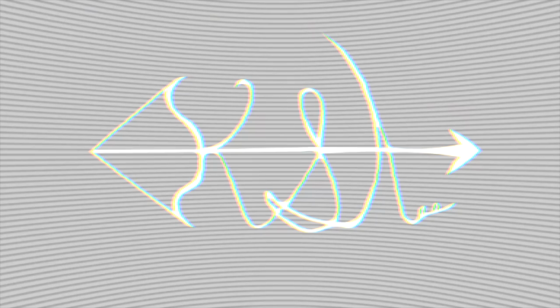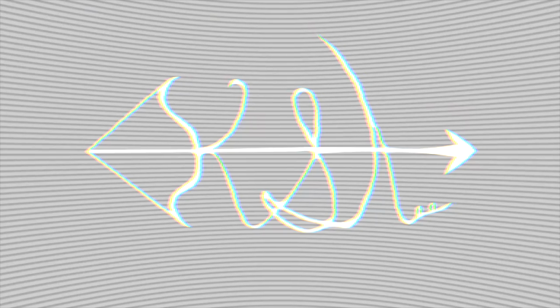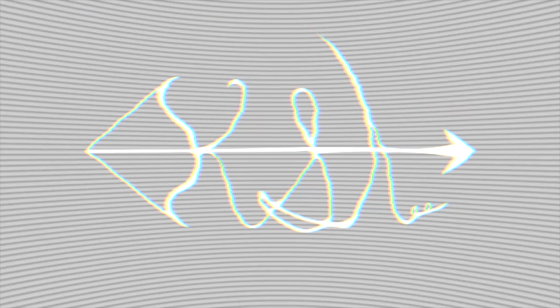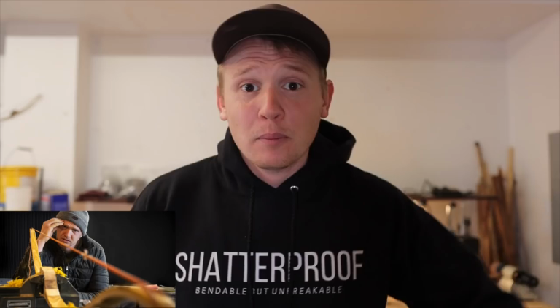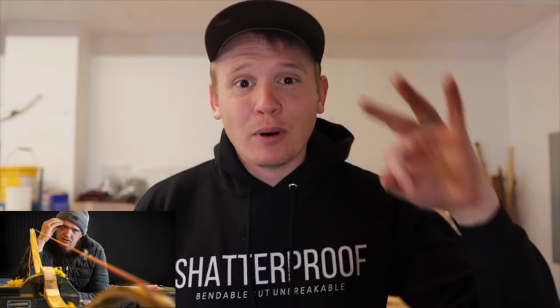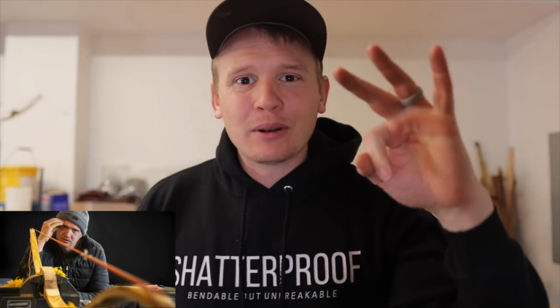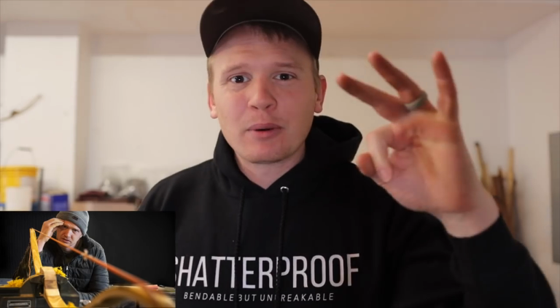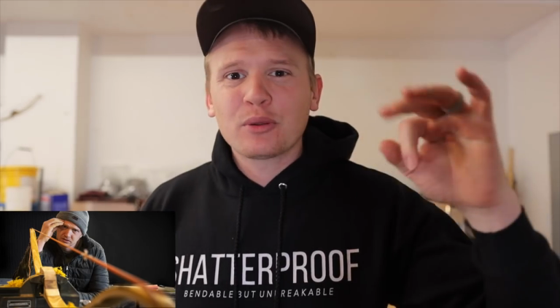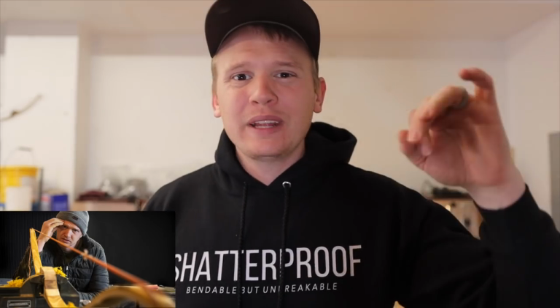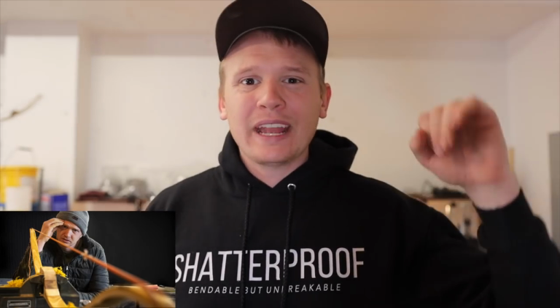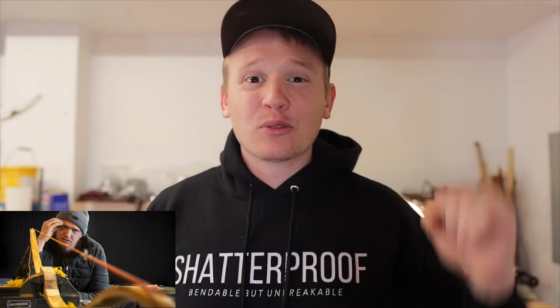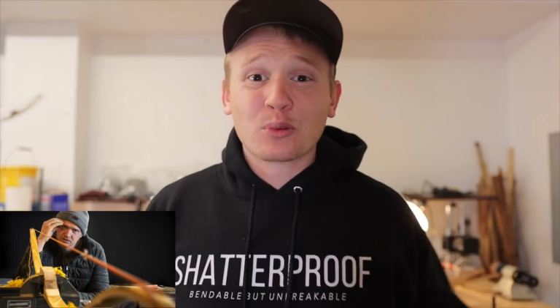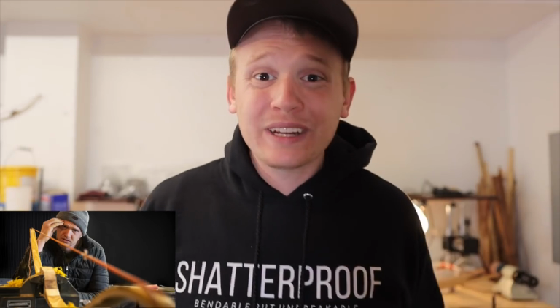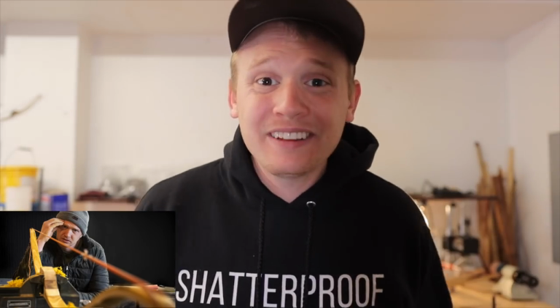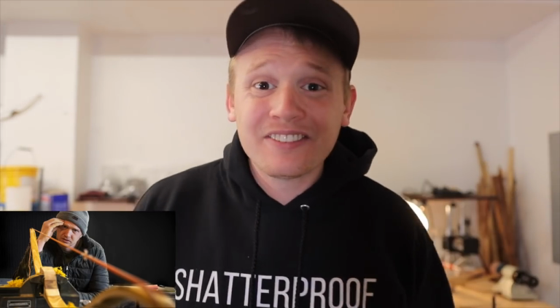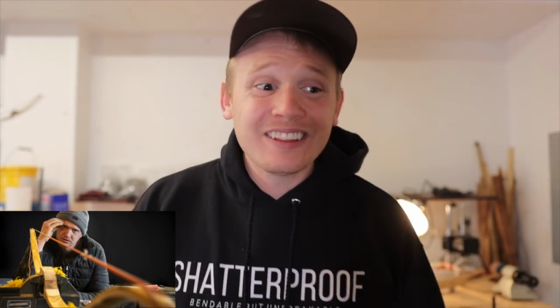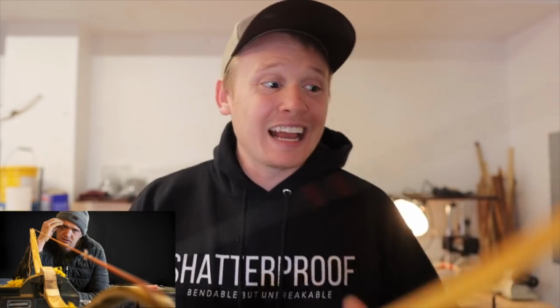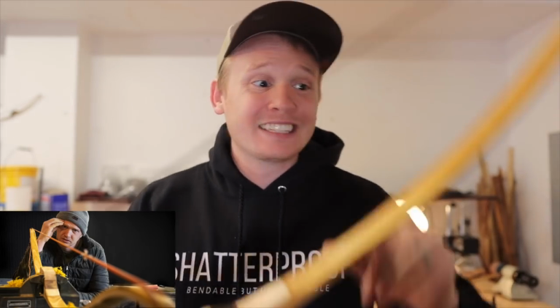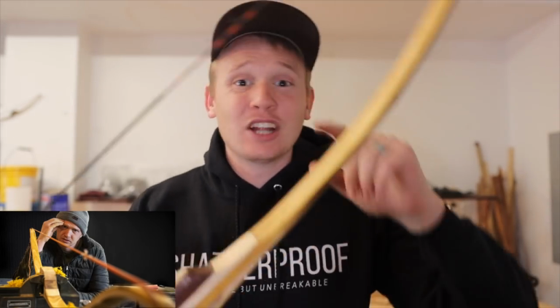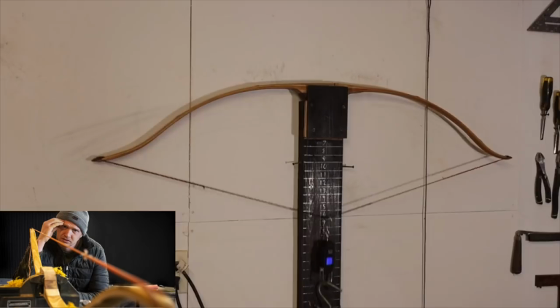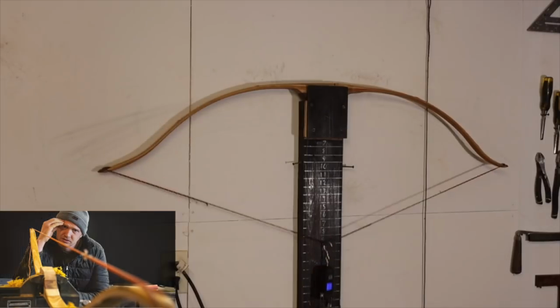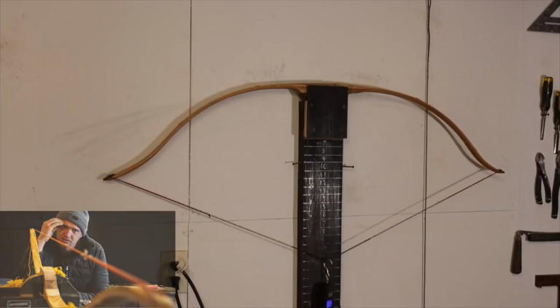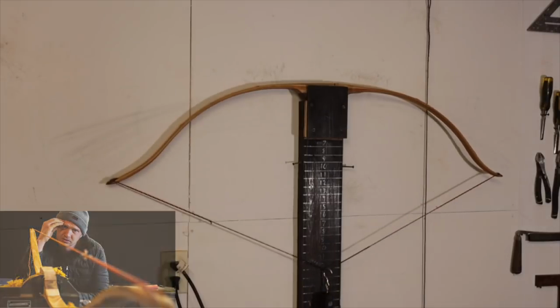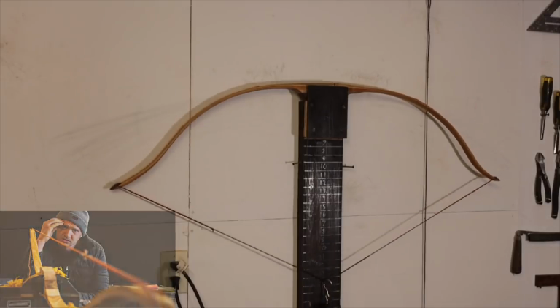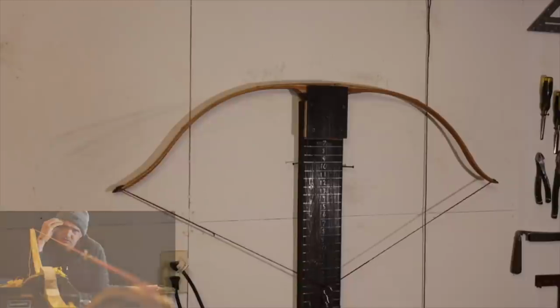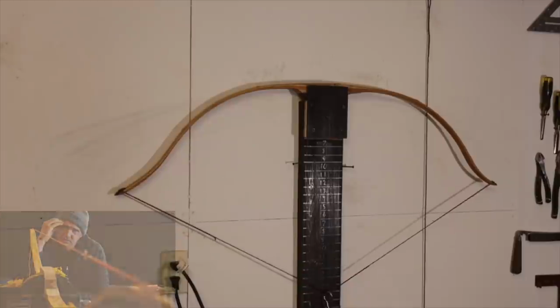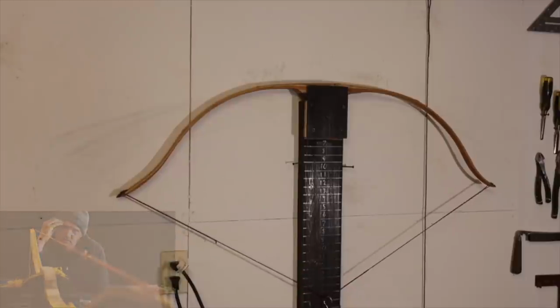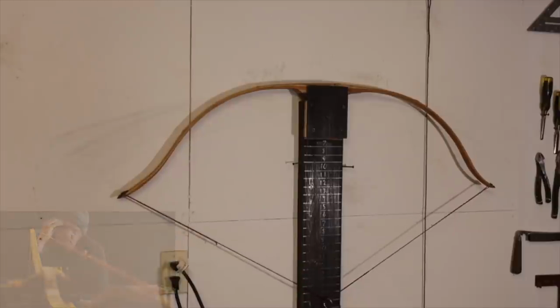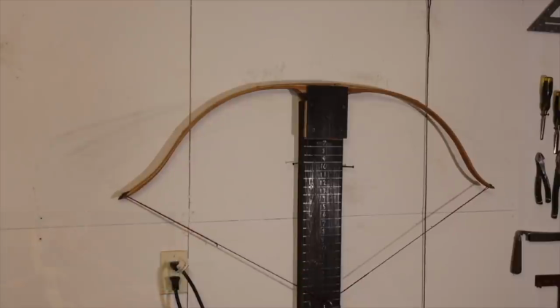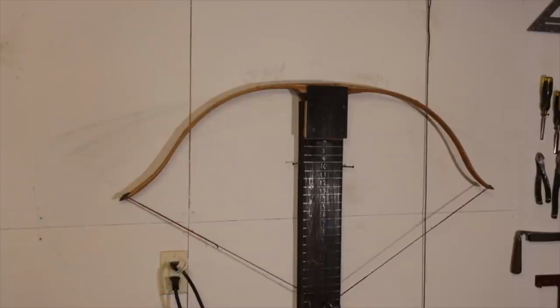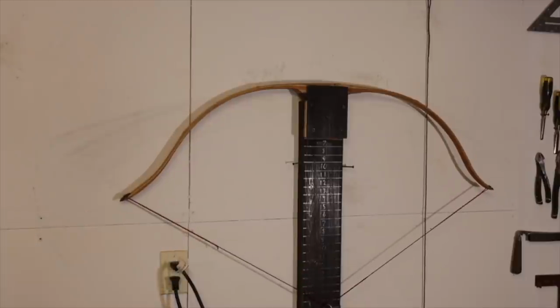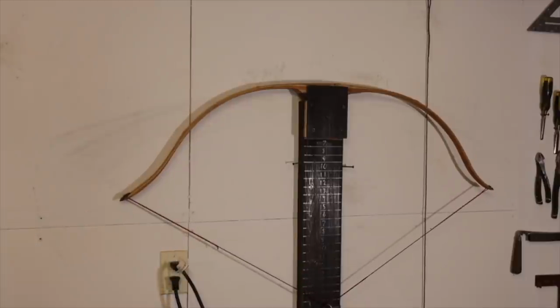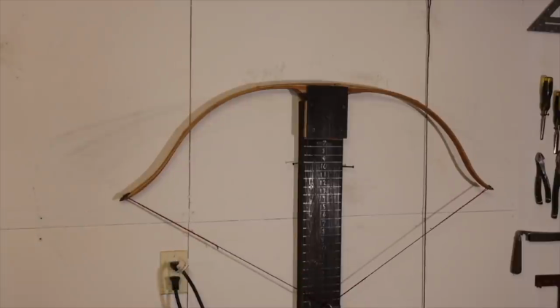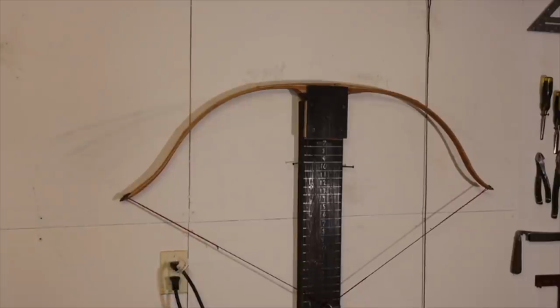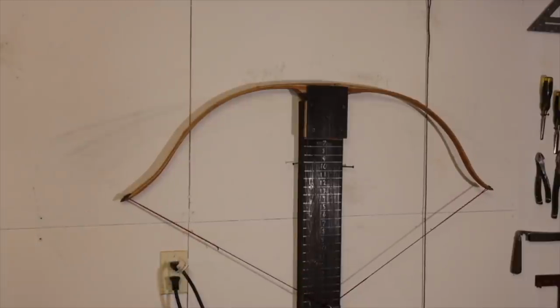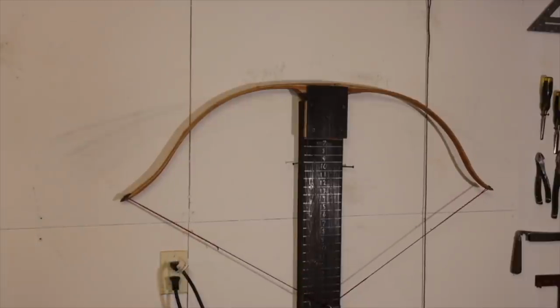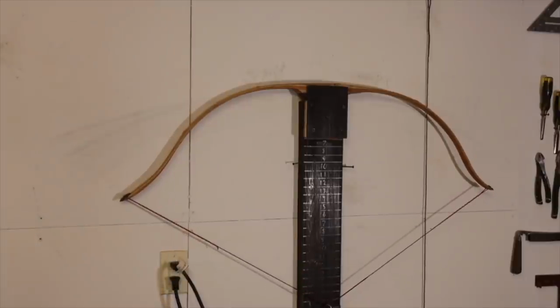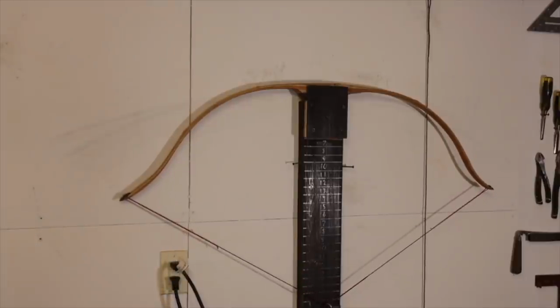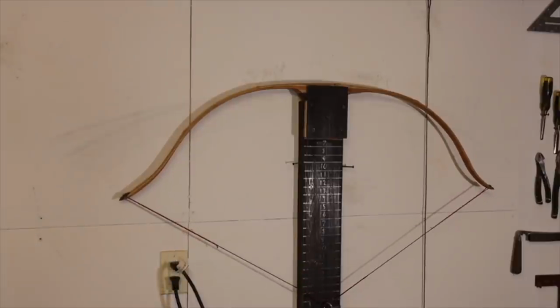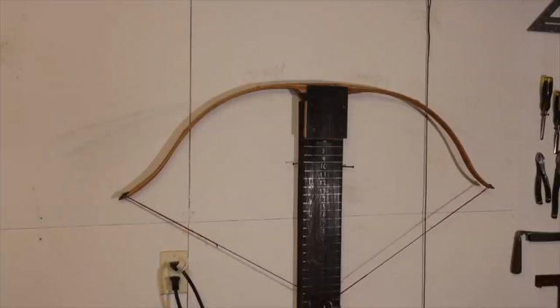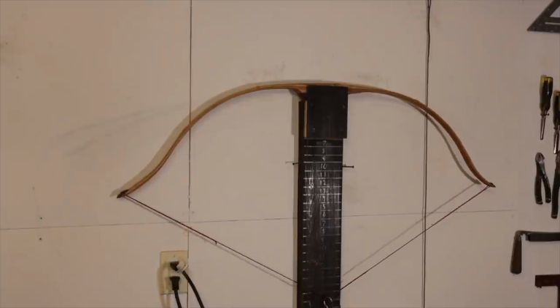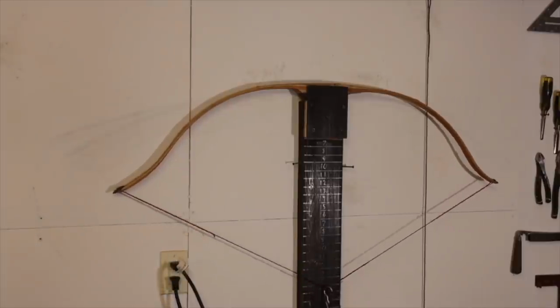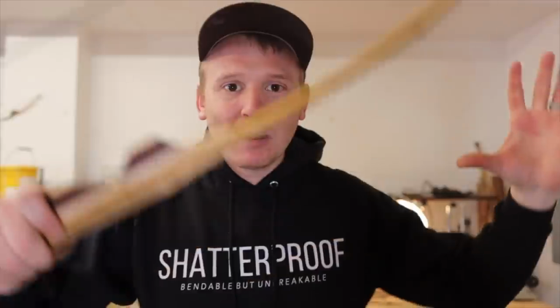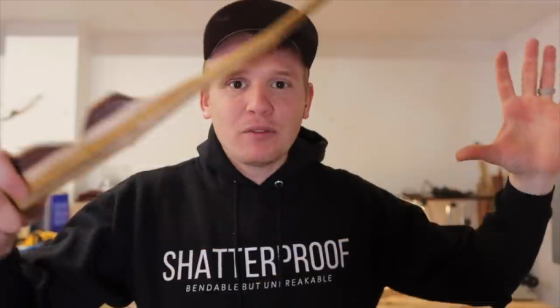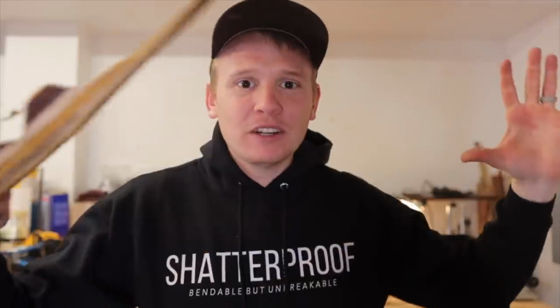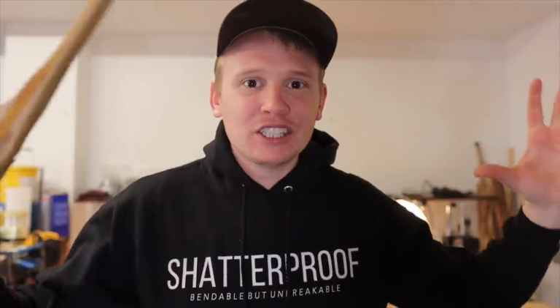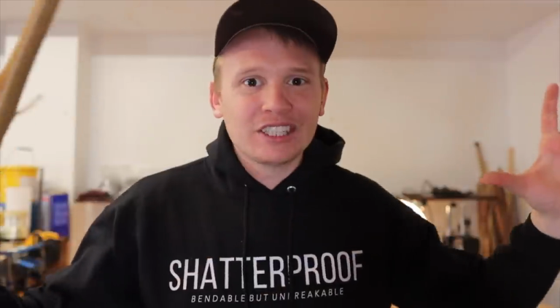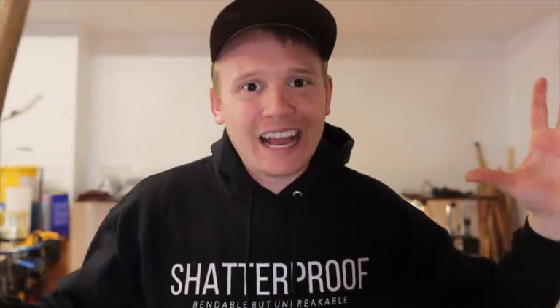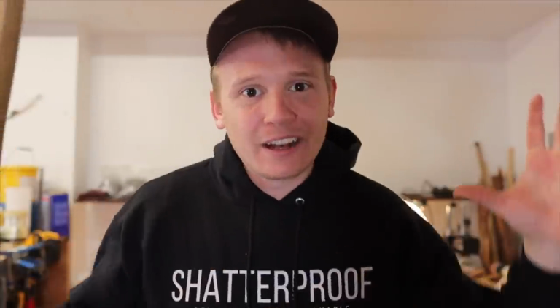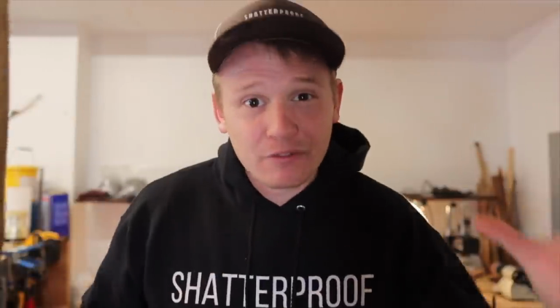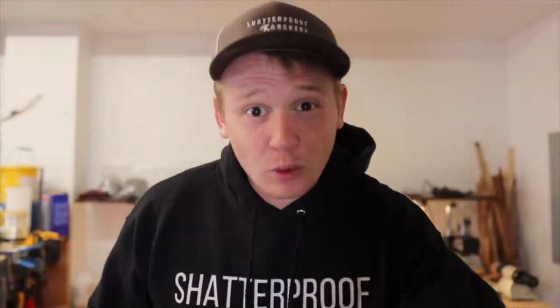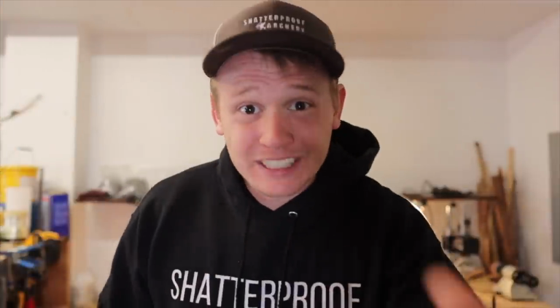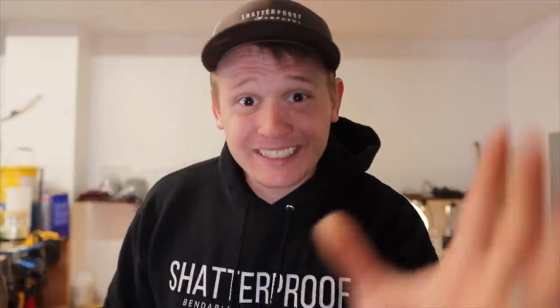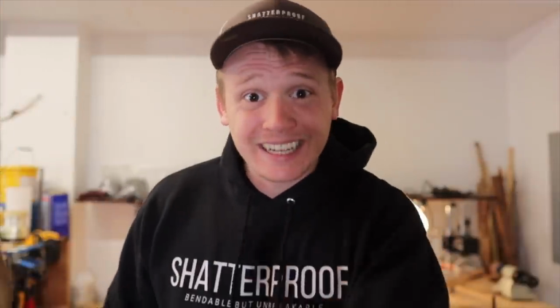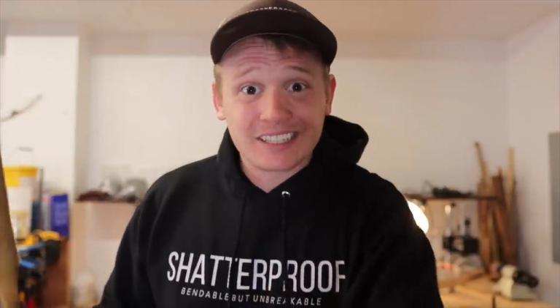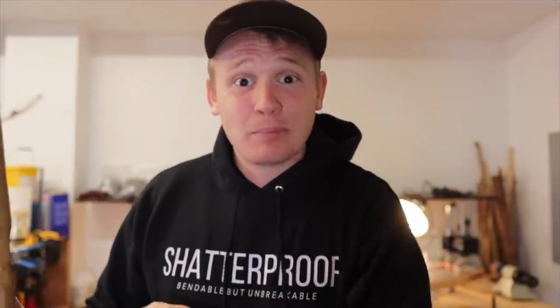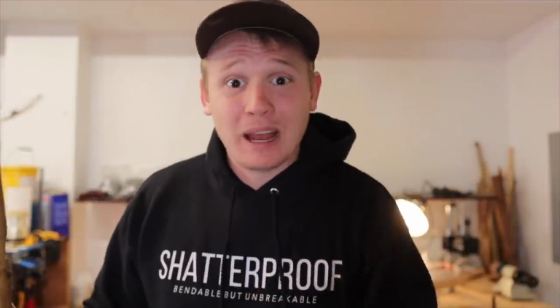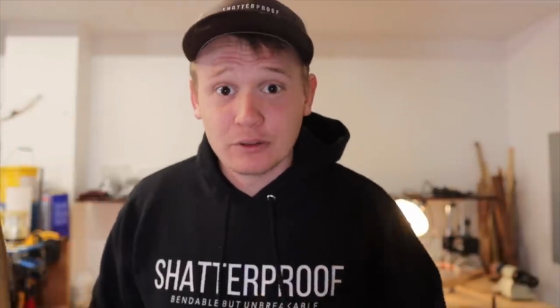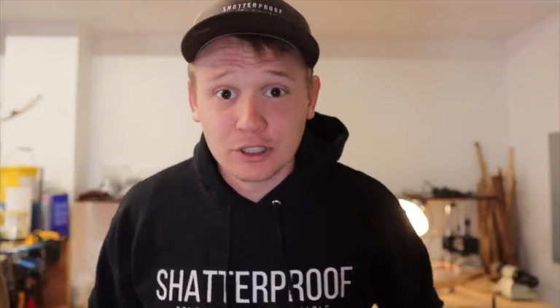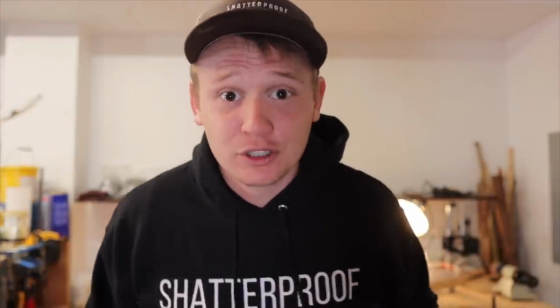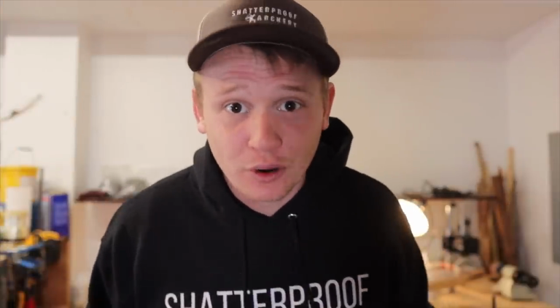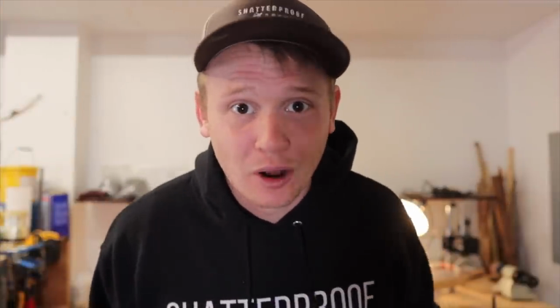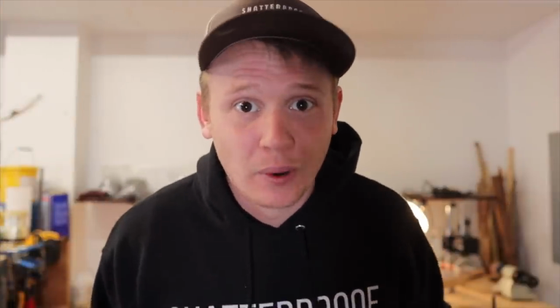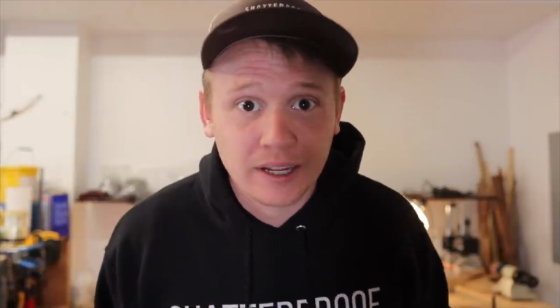Bow number three: a Reflex Osage Orange Bamboo Backed Bow. This bow finishes at a 46-pound draw weight.